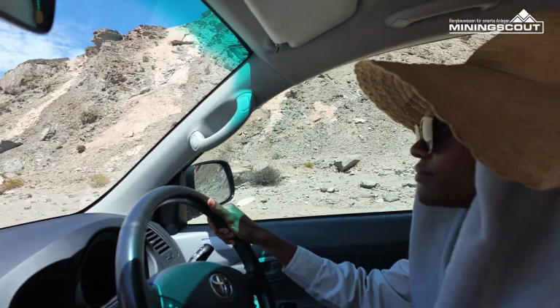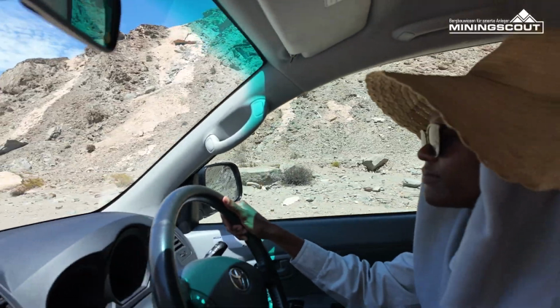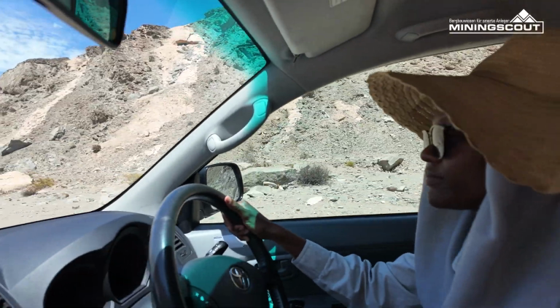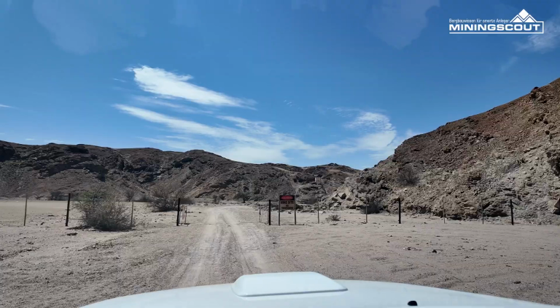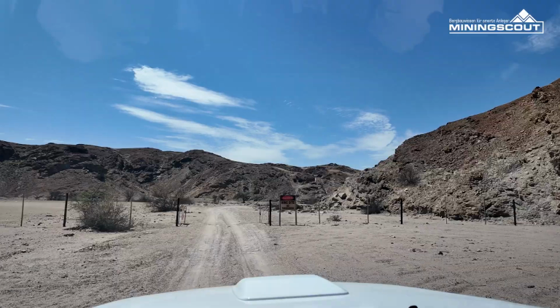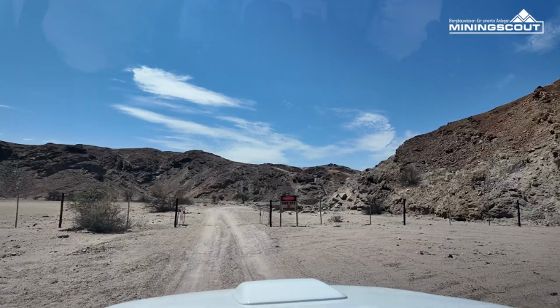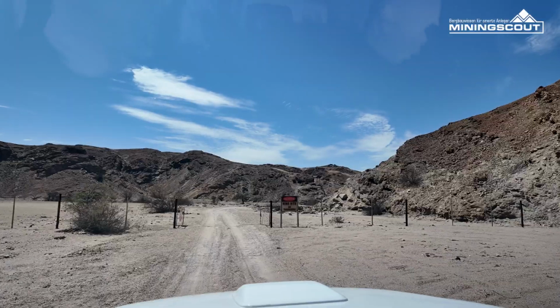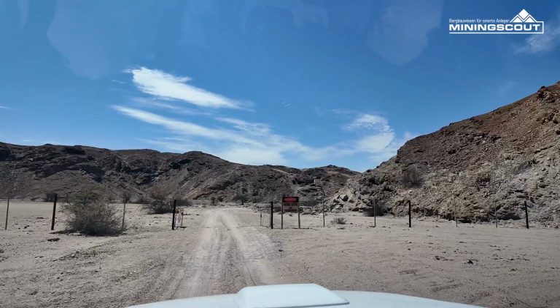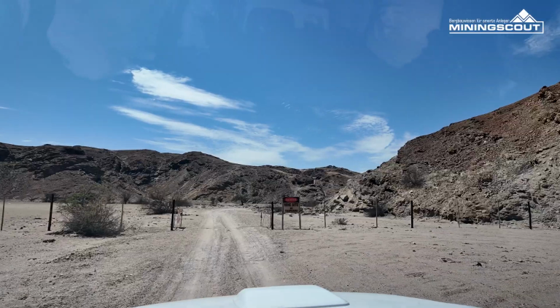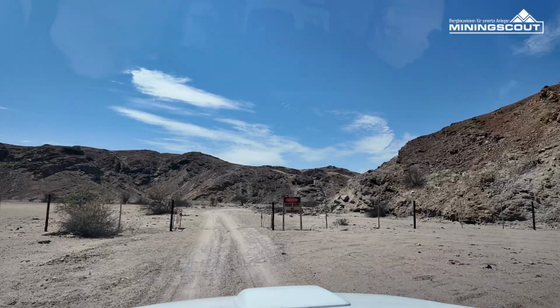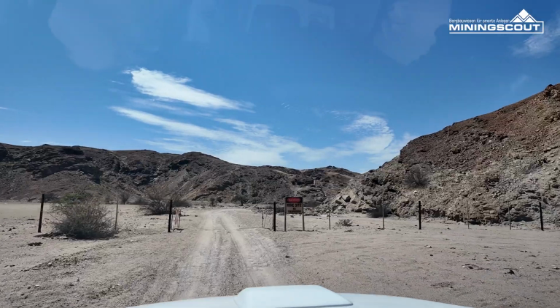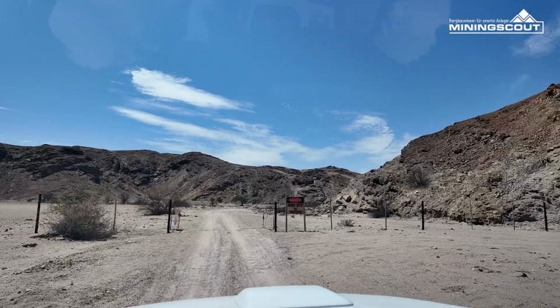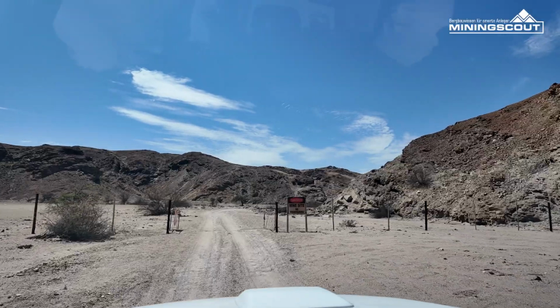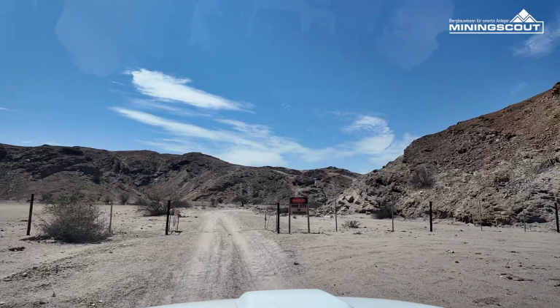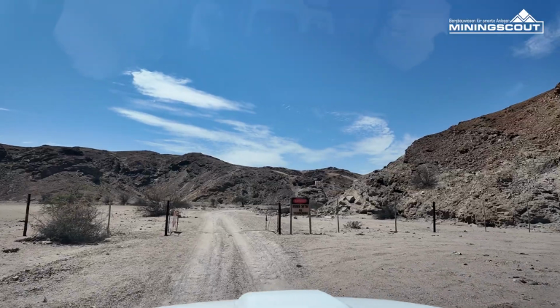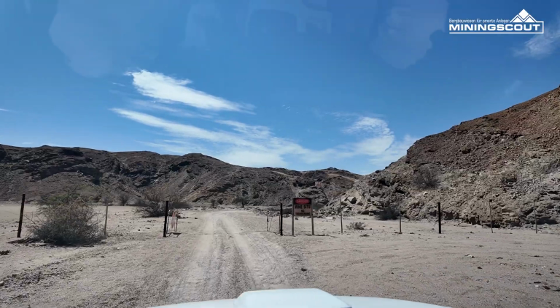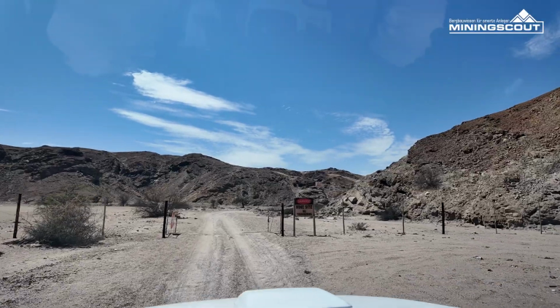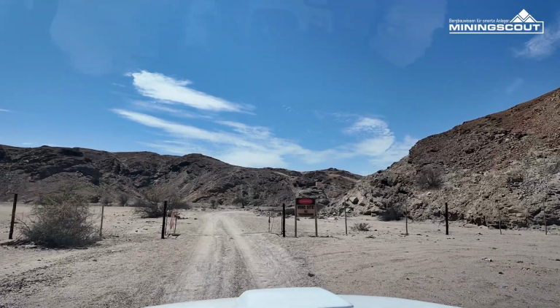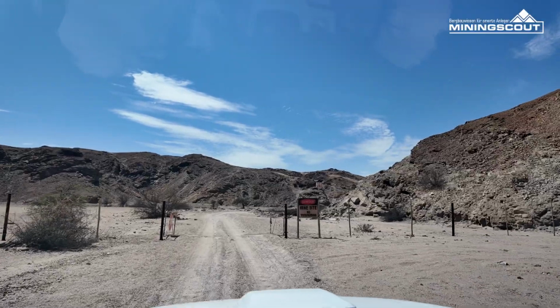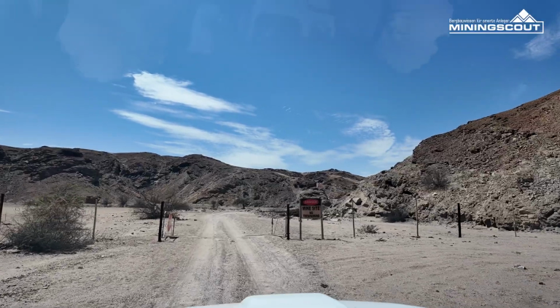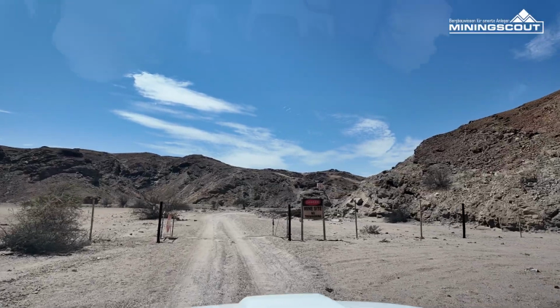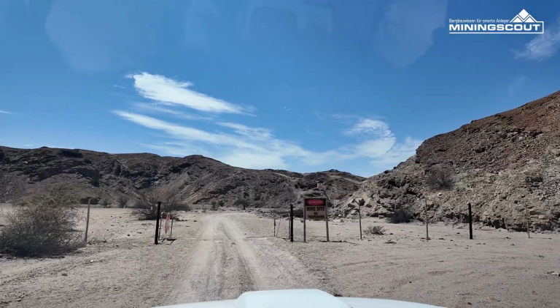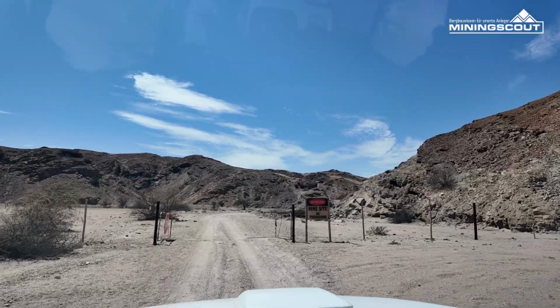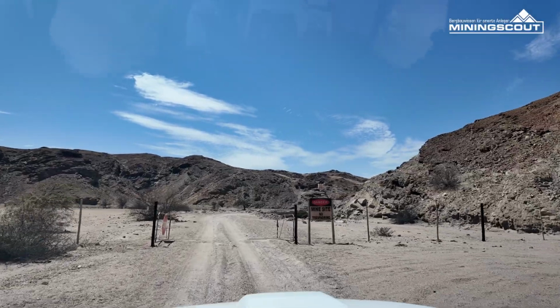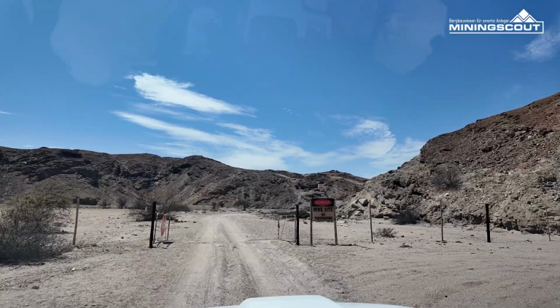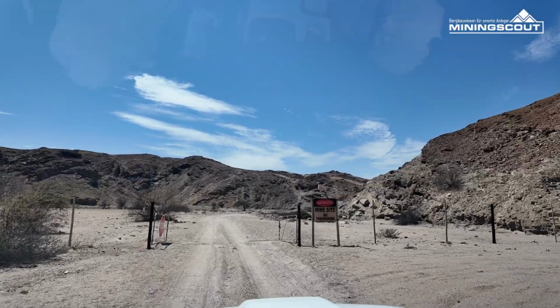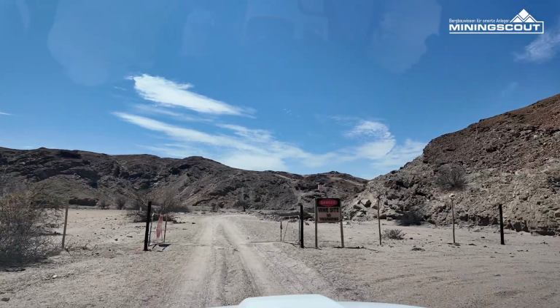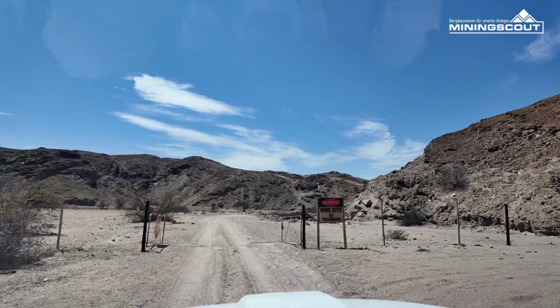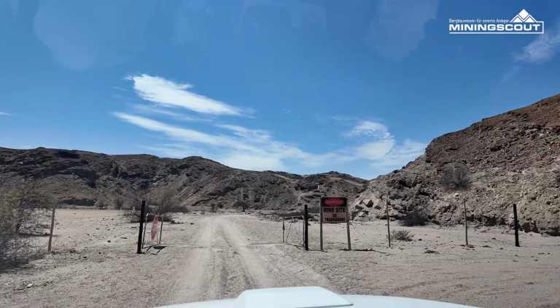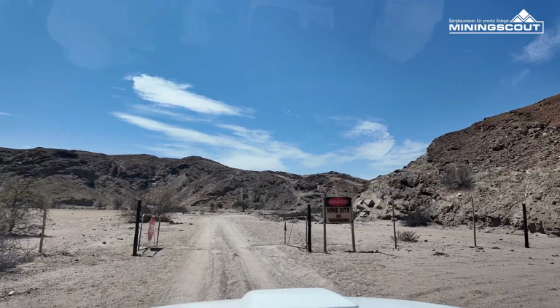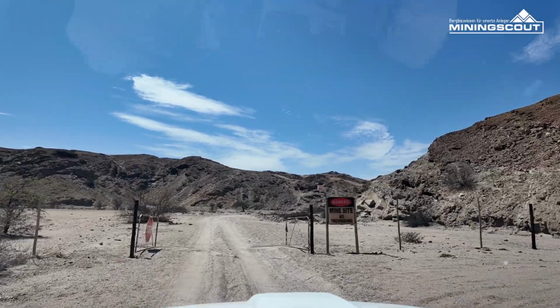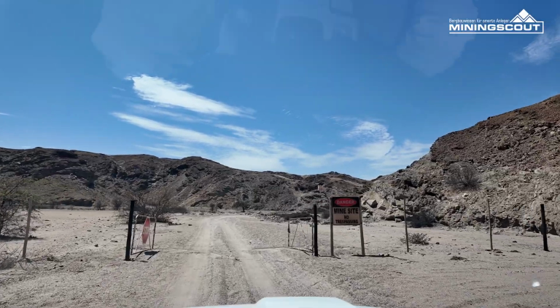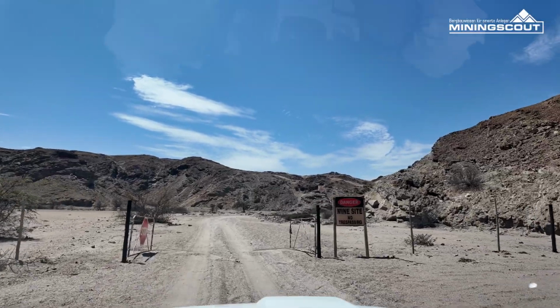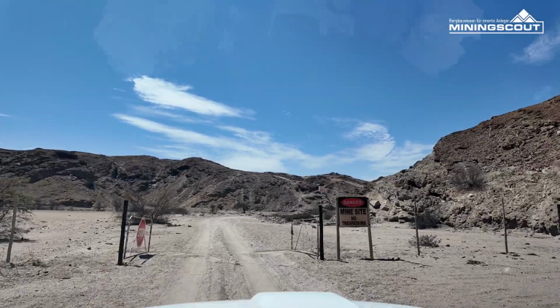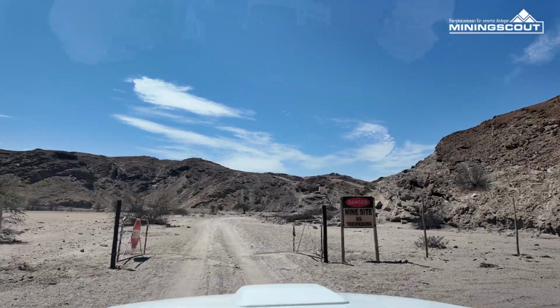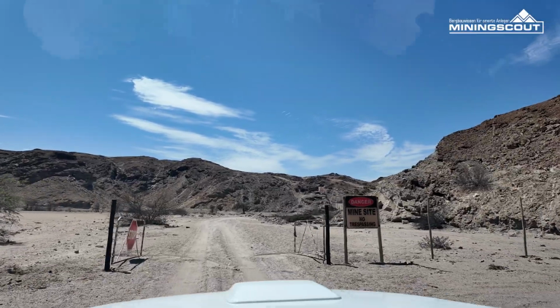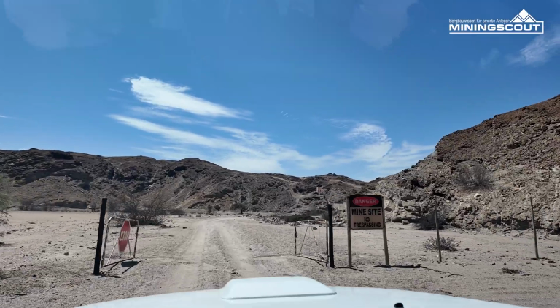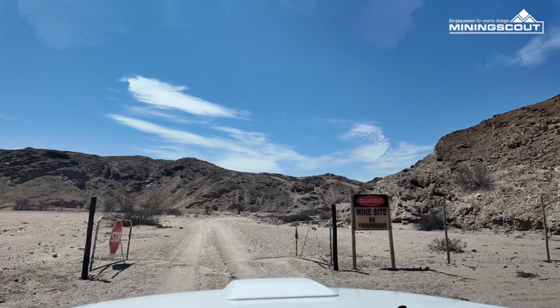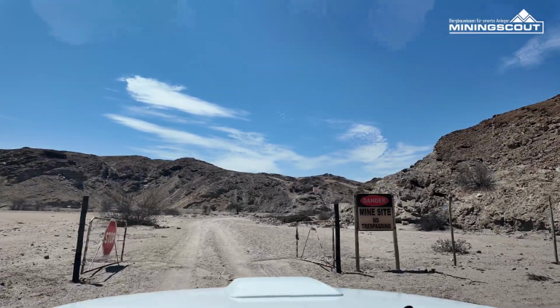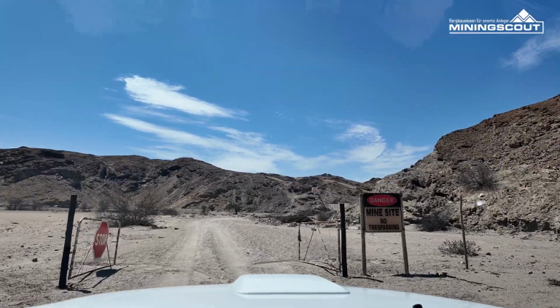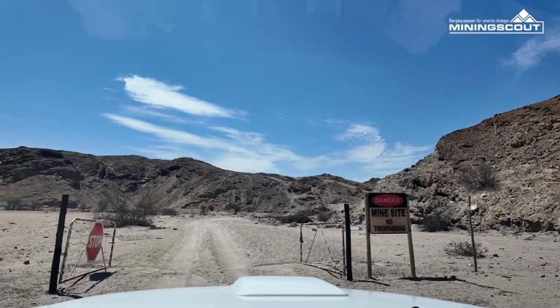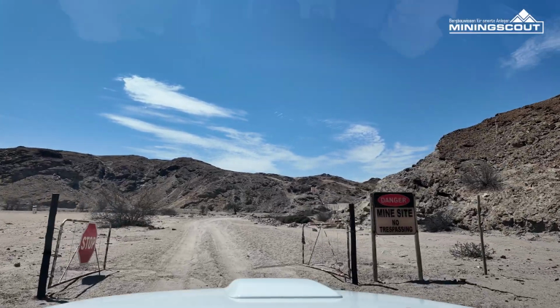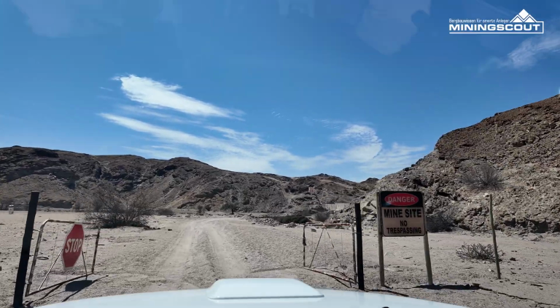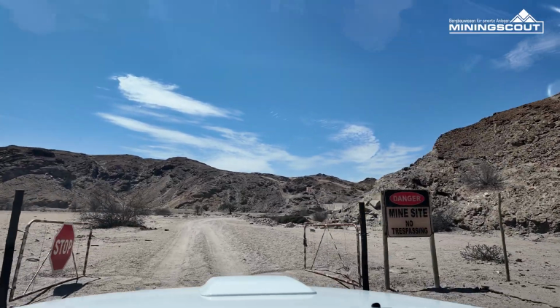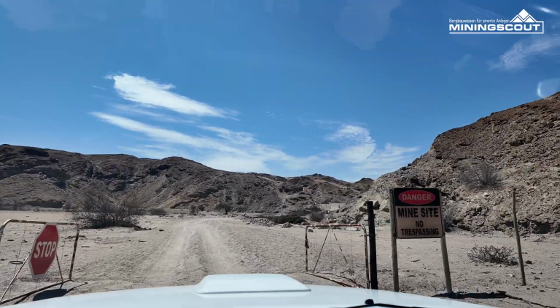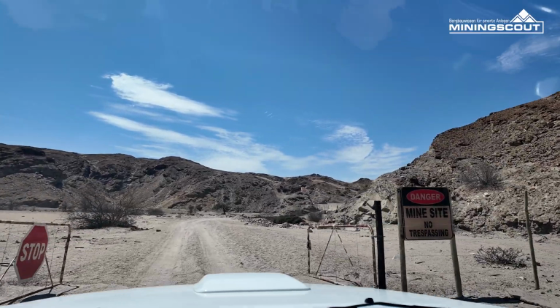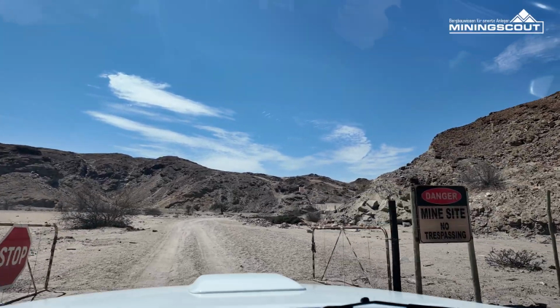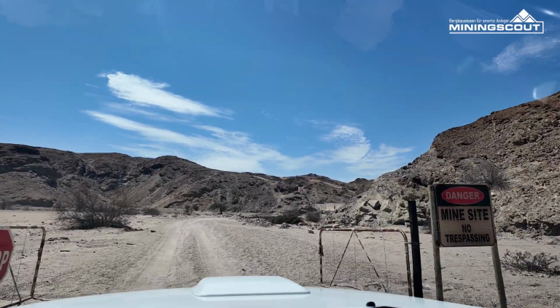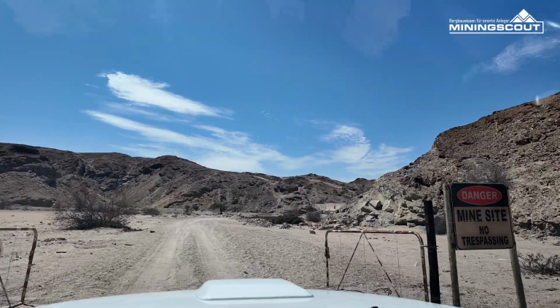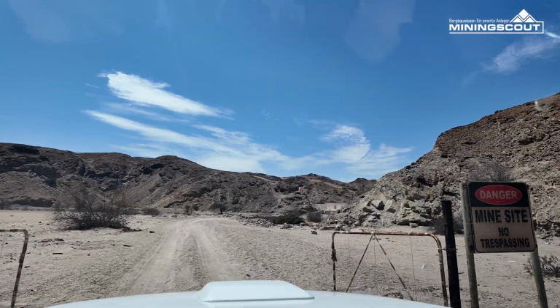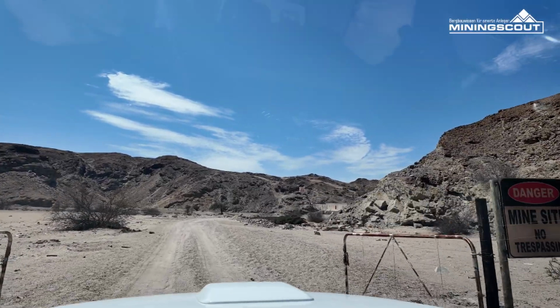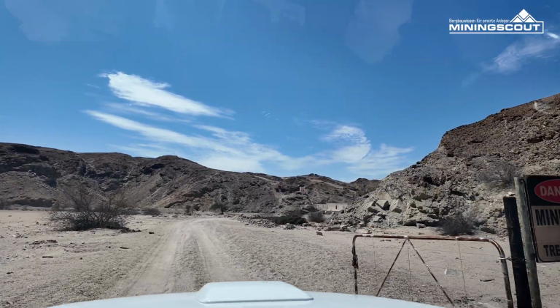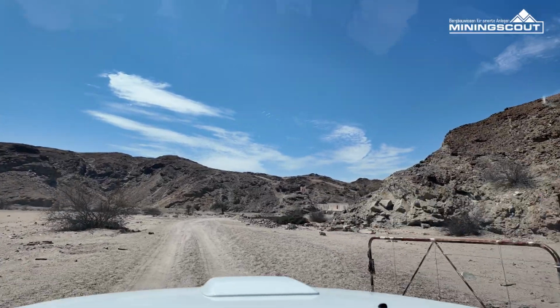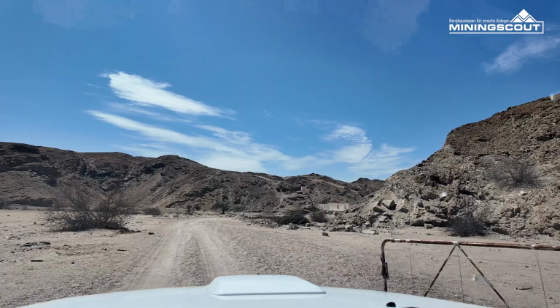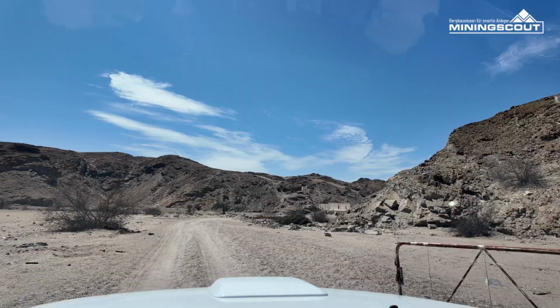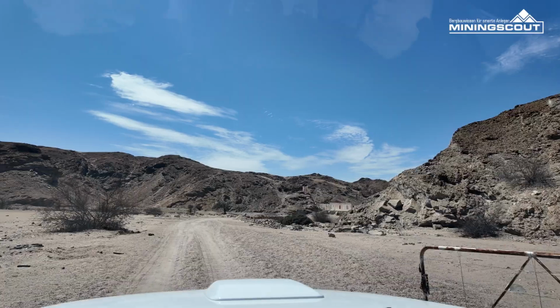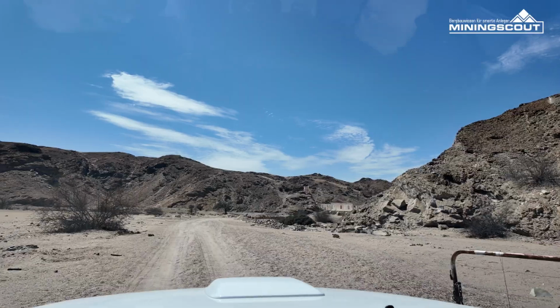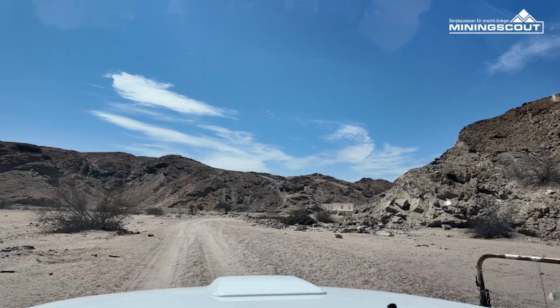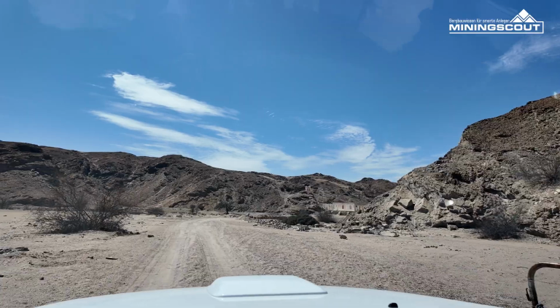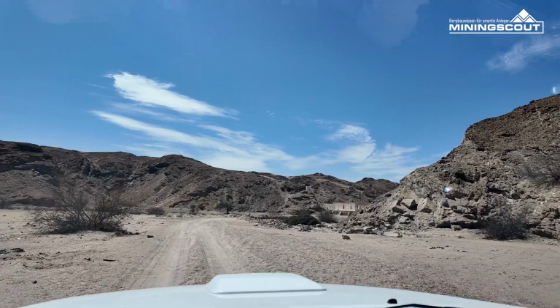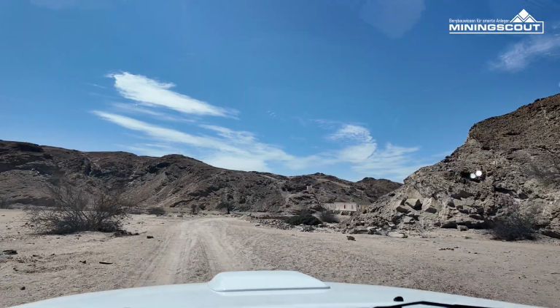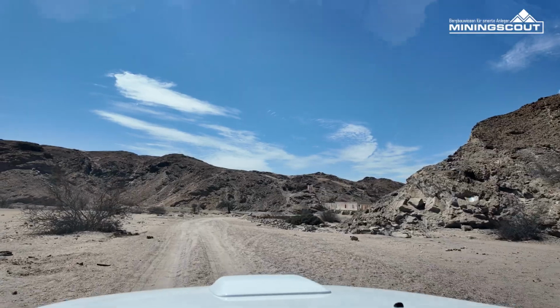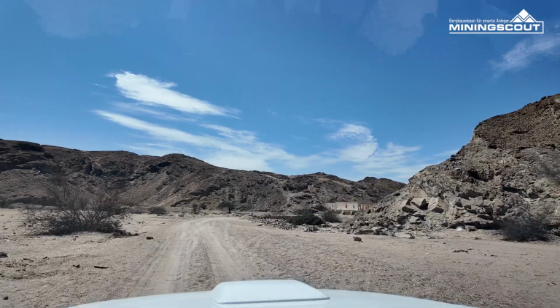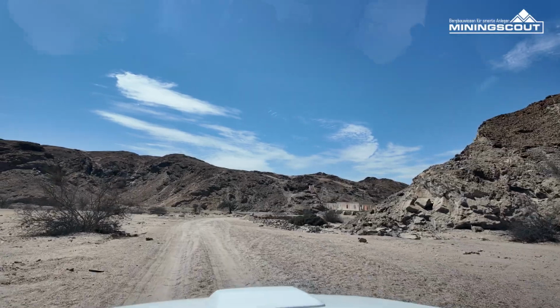We're entering the Can Mine area. The Can Mine is actually an old copper mine.